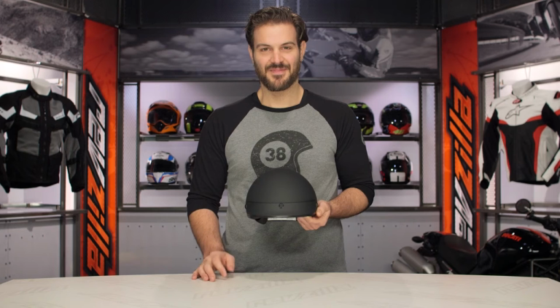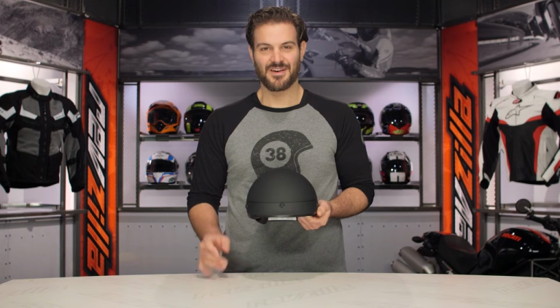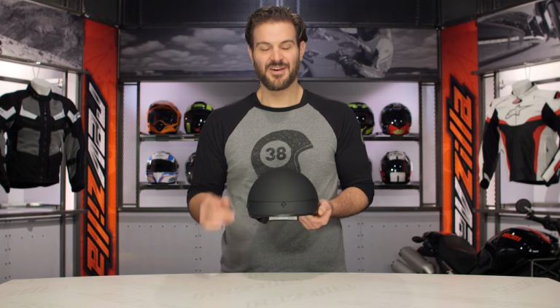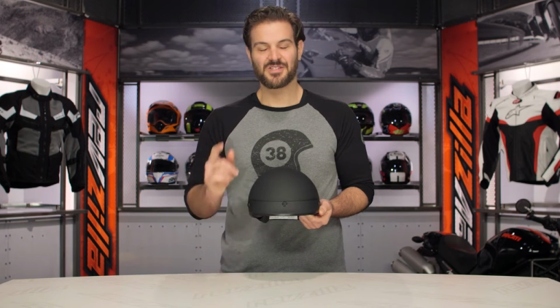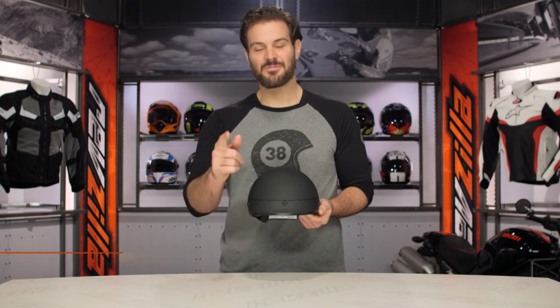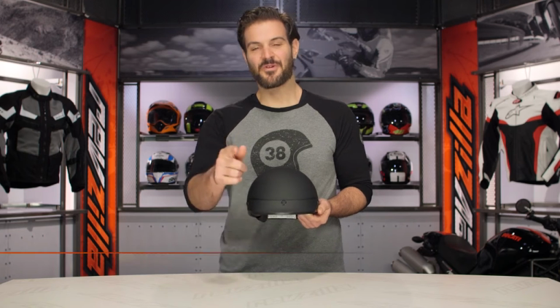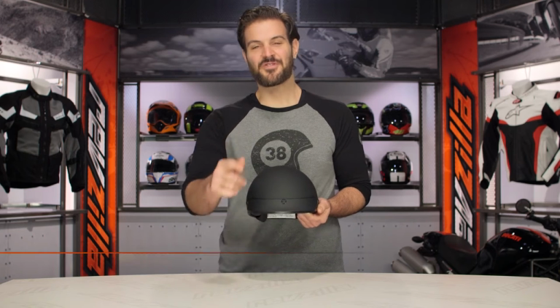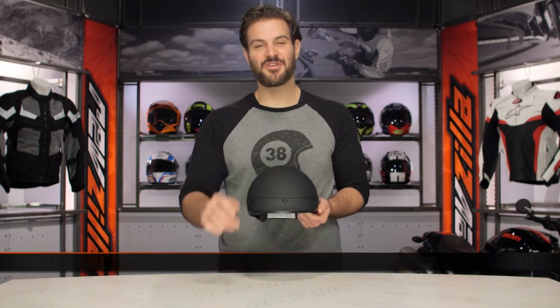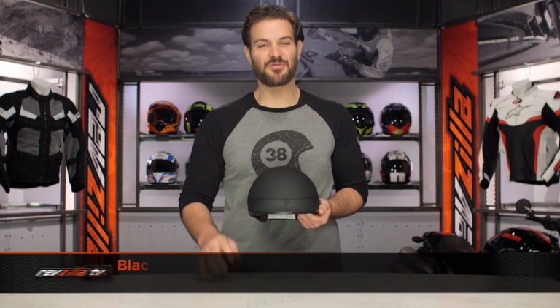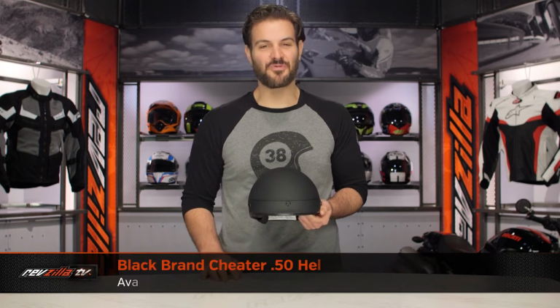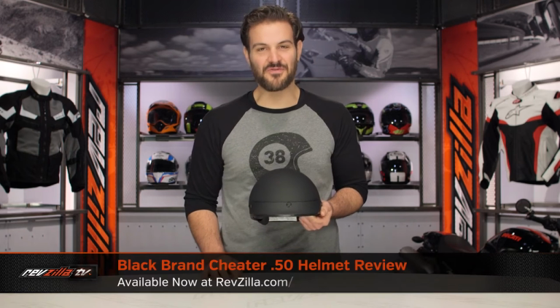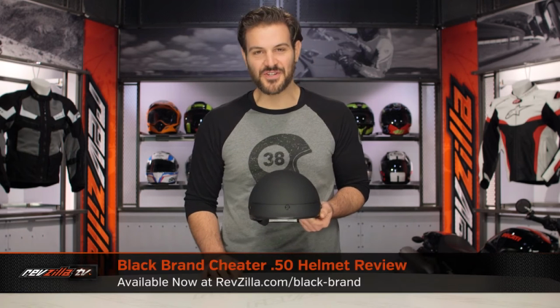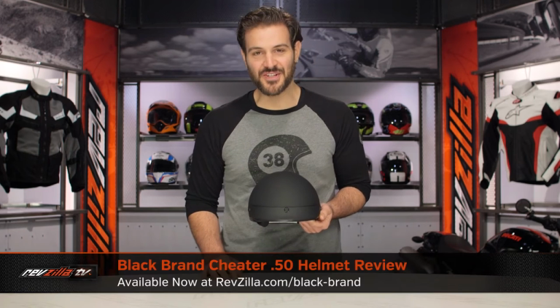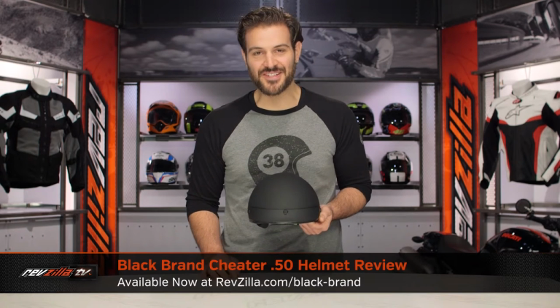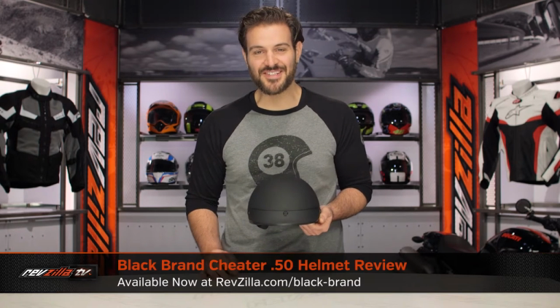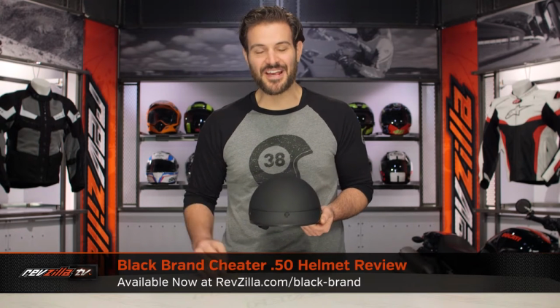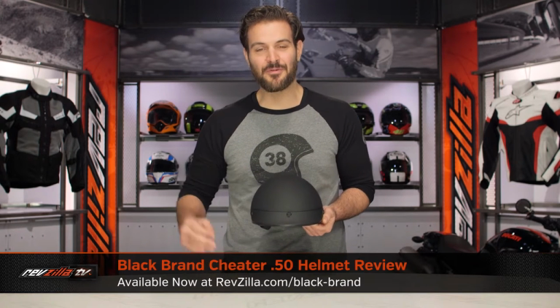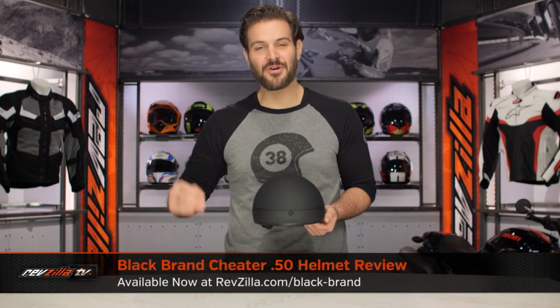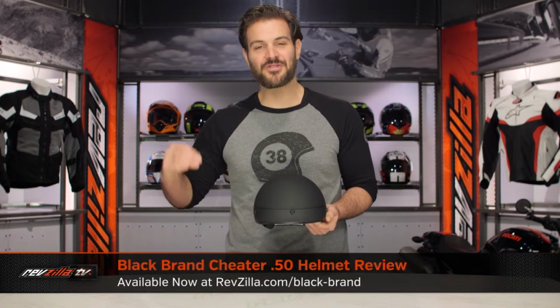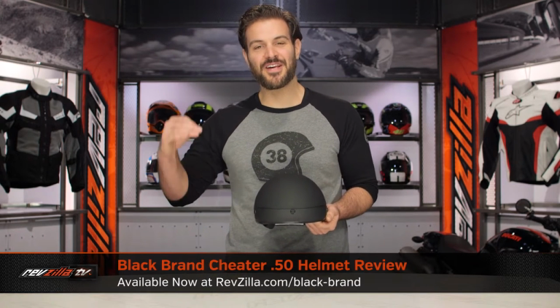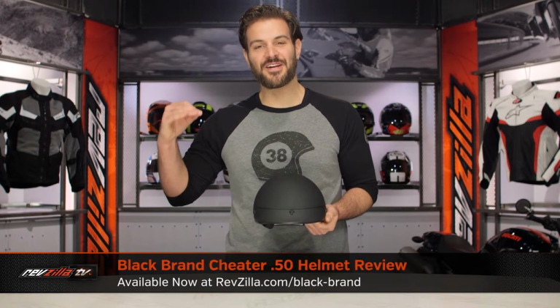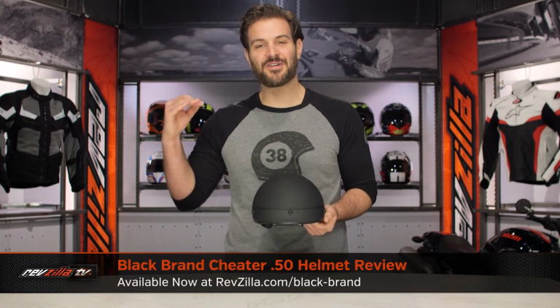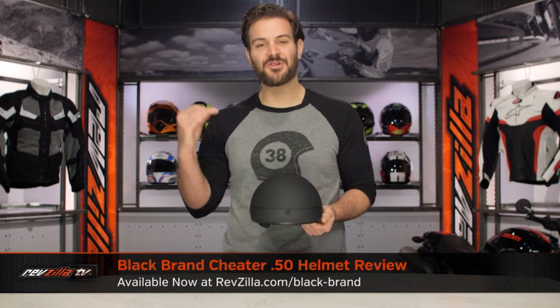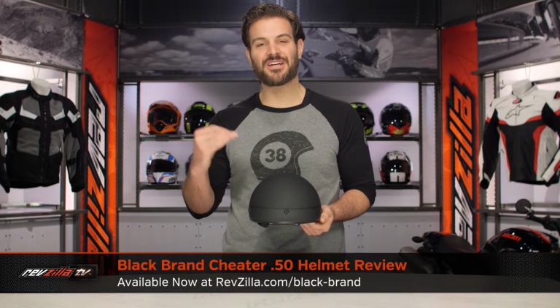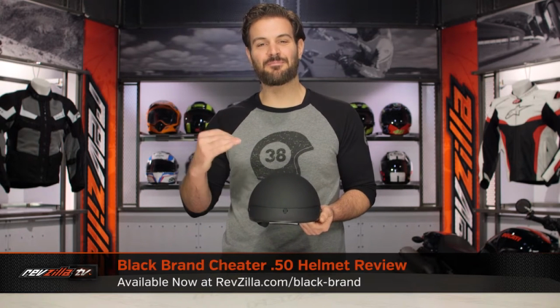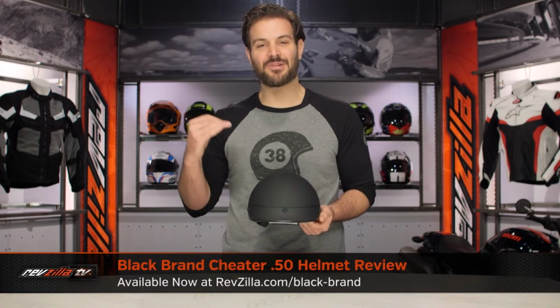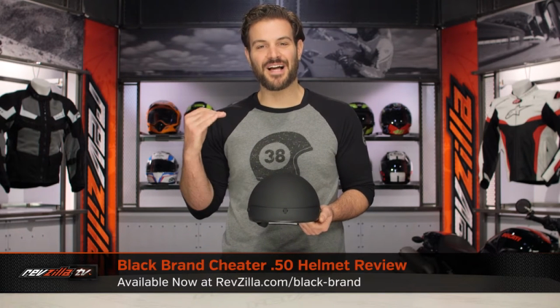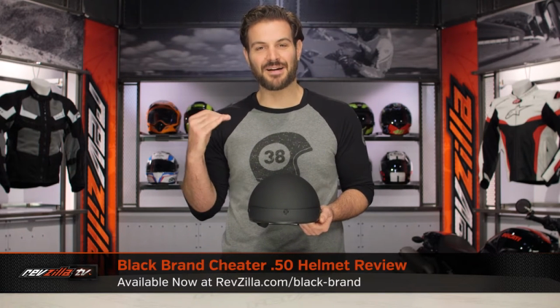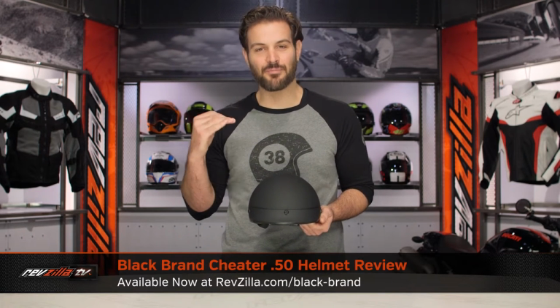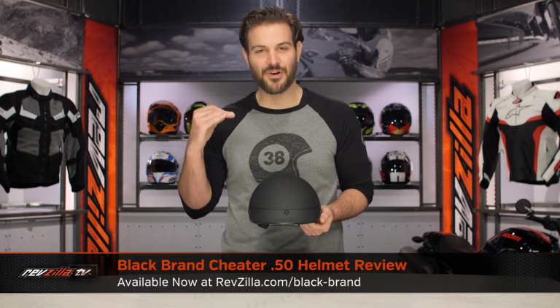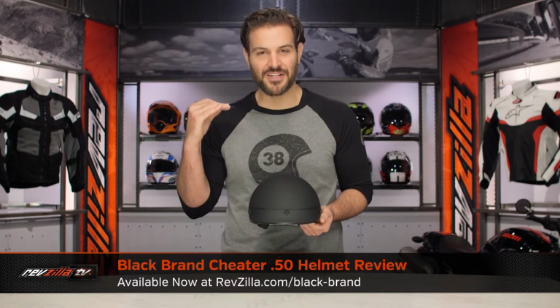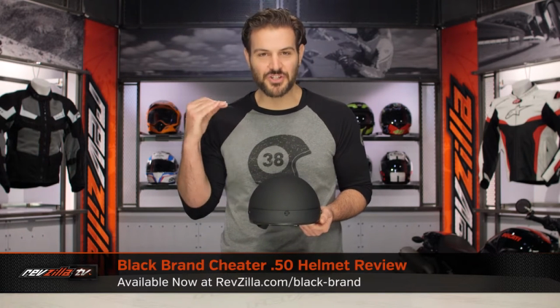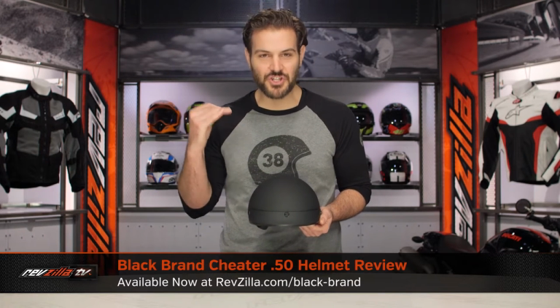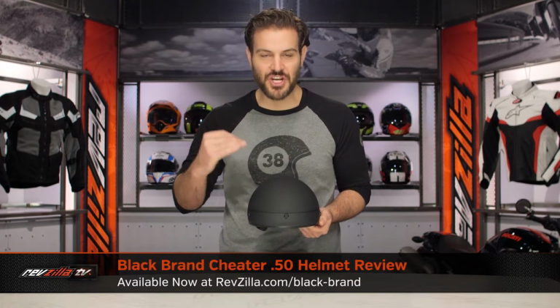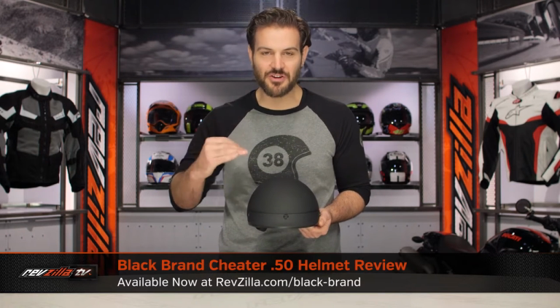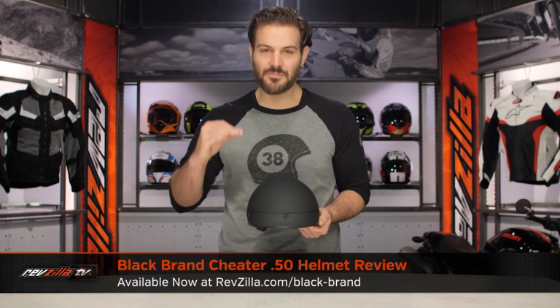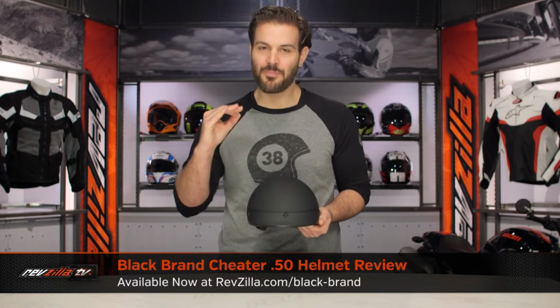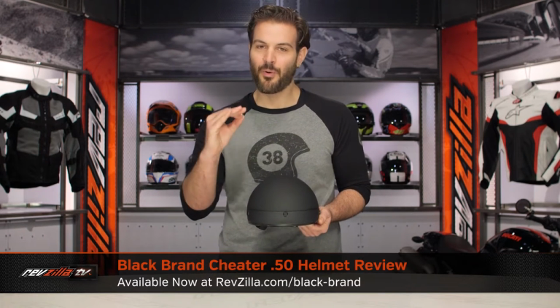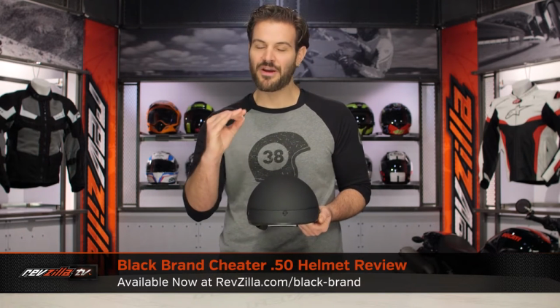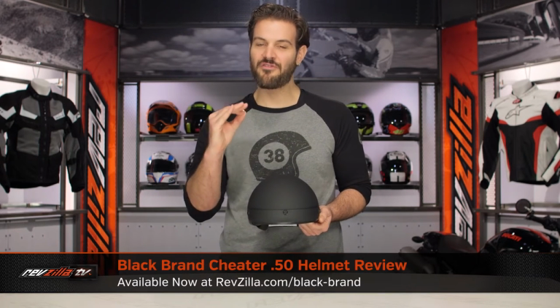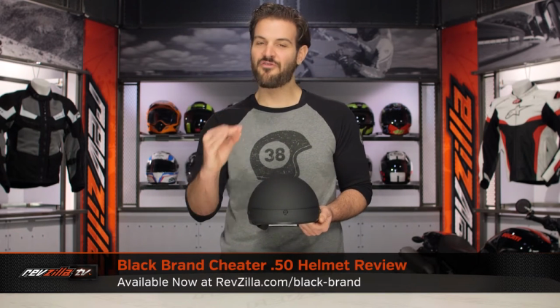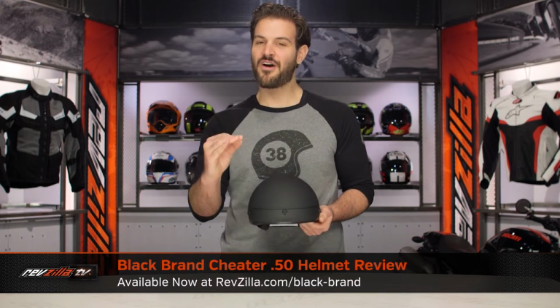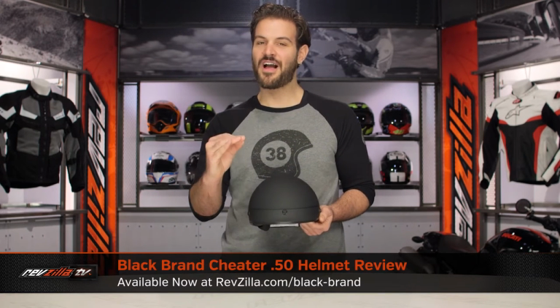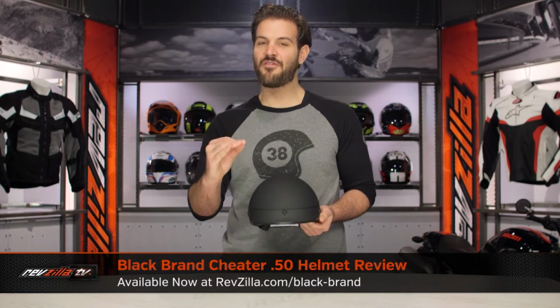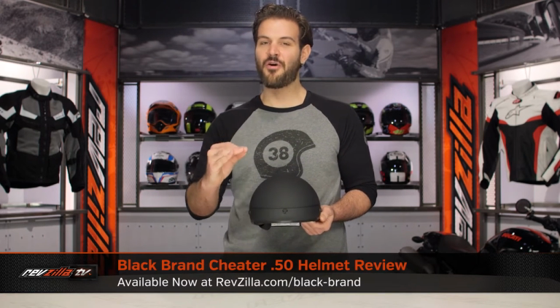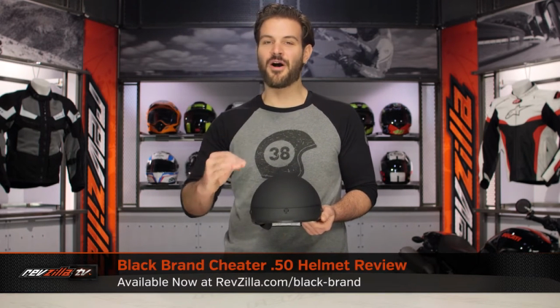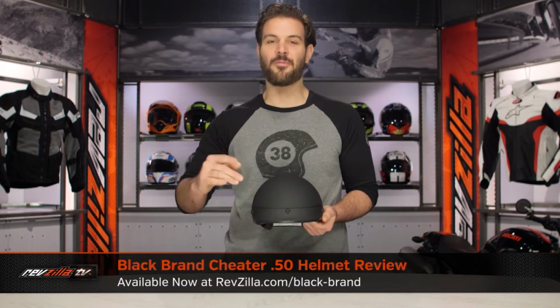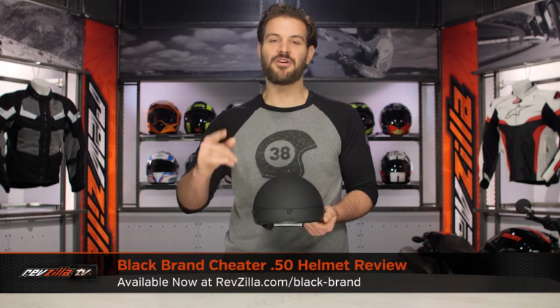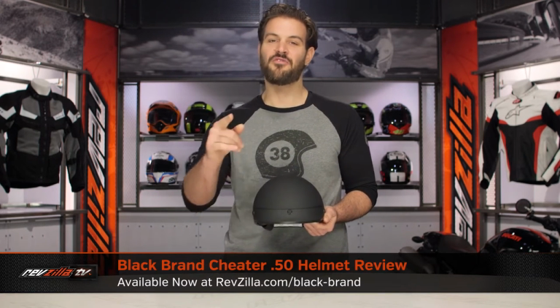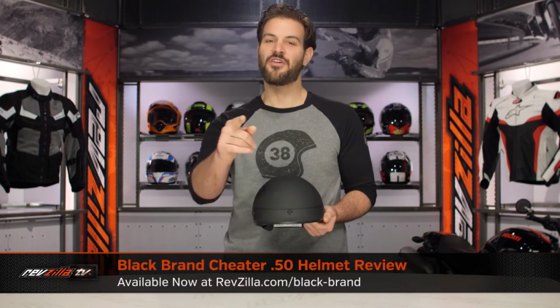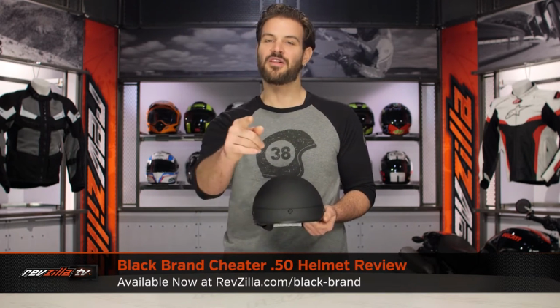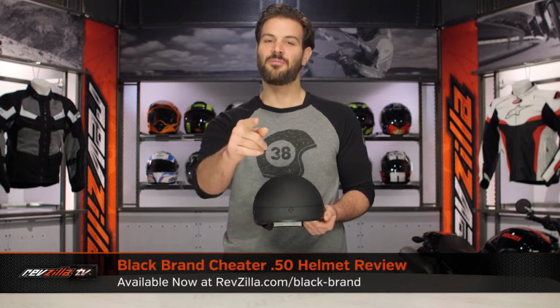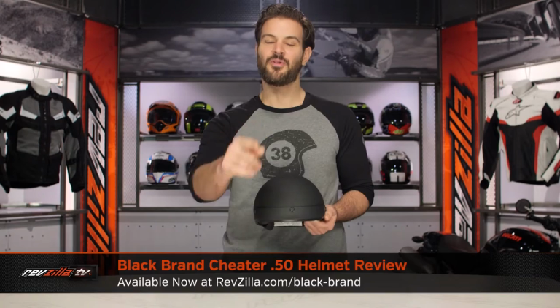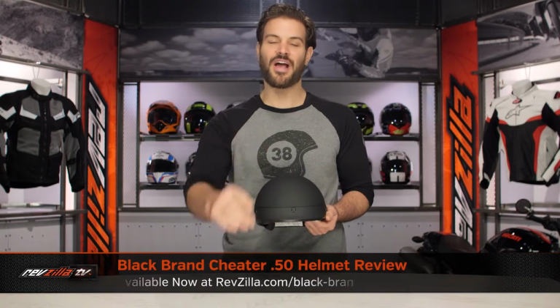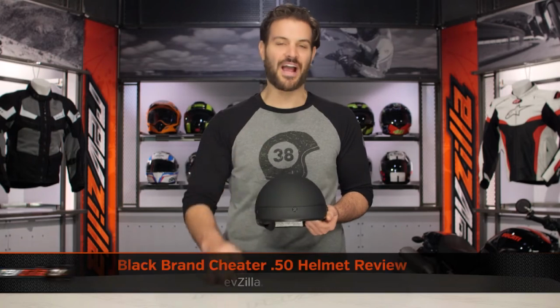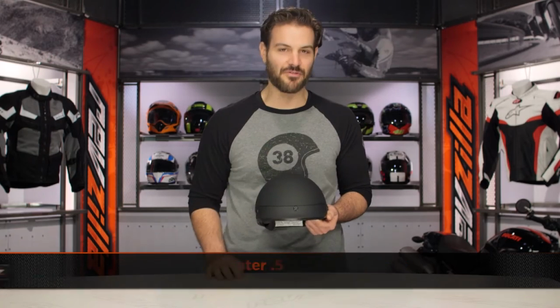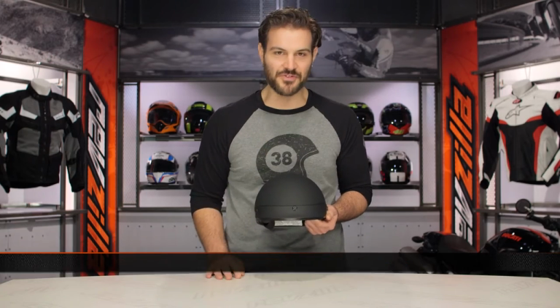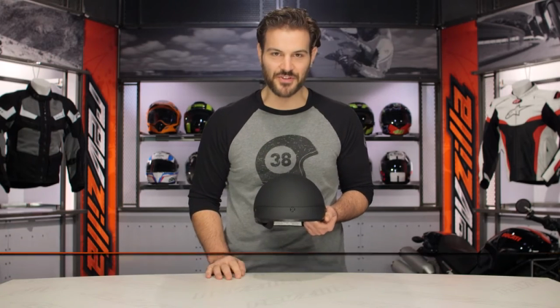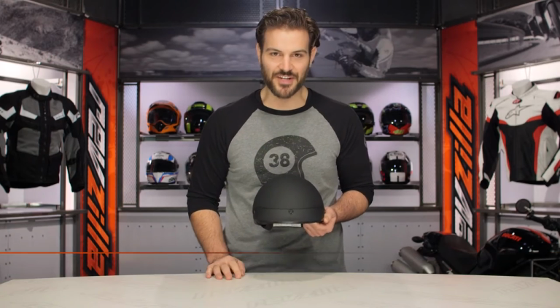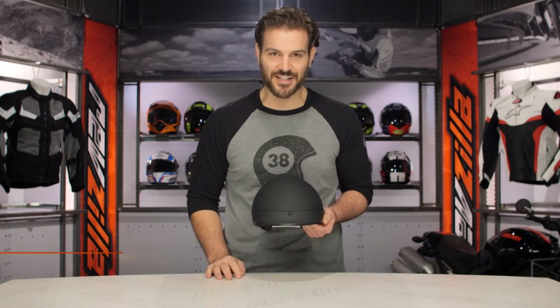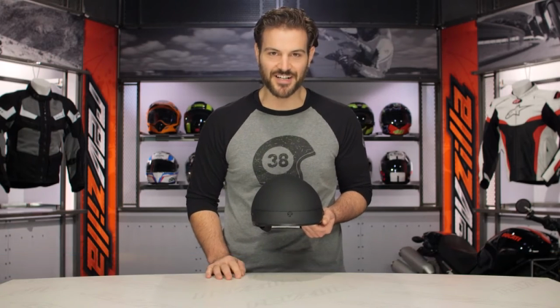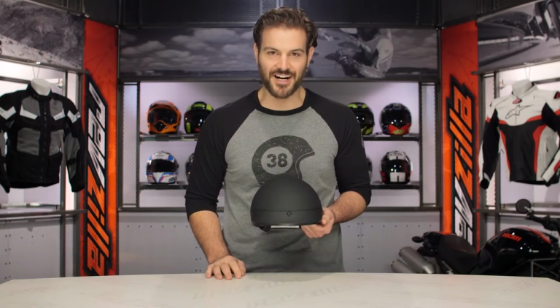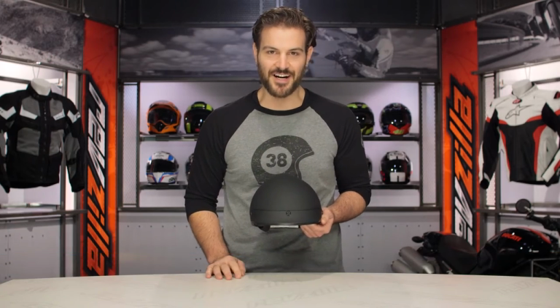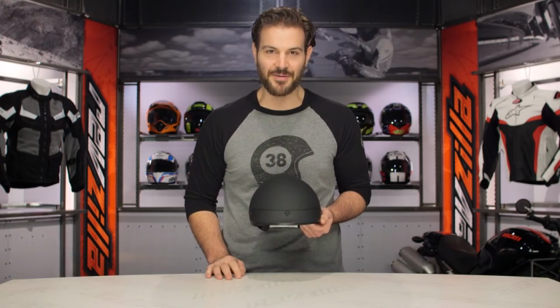Spurgeon here with RevZilla, and today we are taking a look at Black Brand's Cheater .50 helmet available at RevZilla.com.